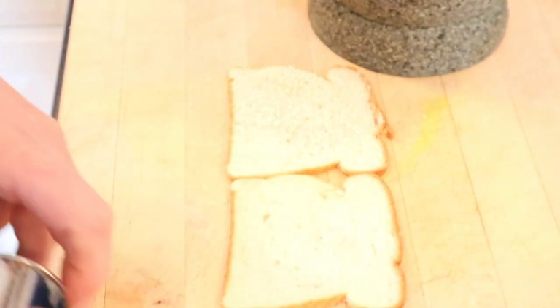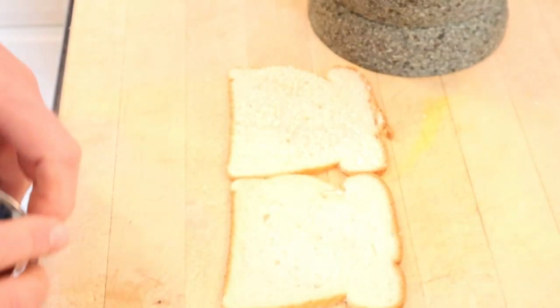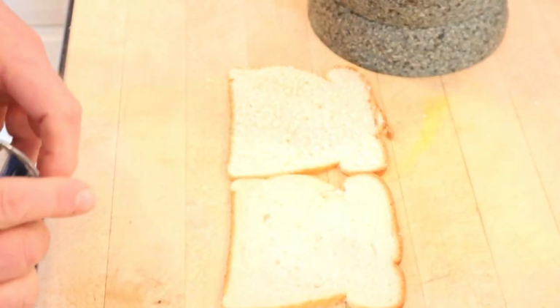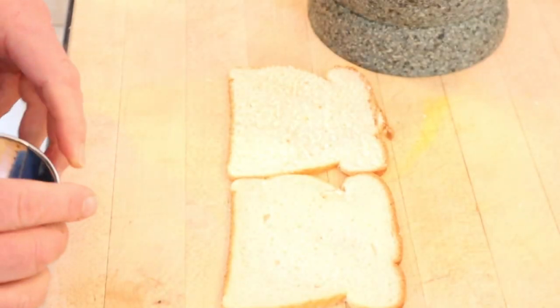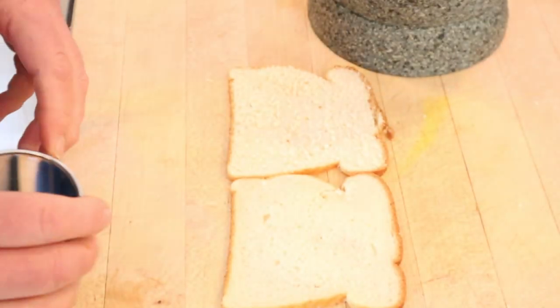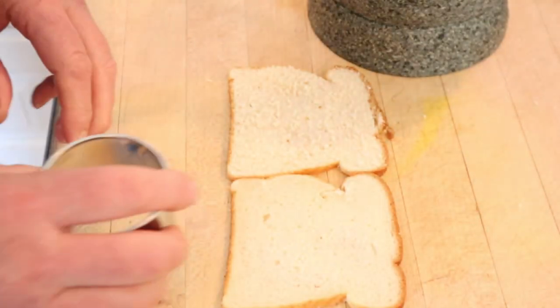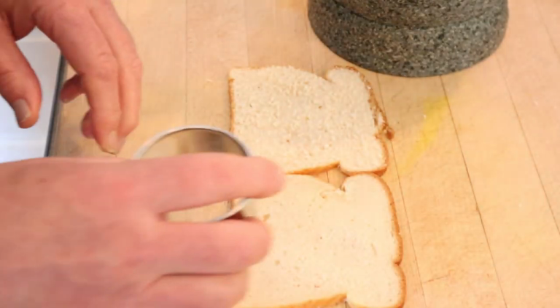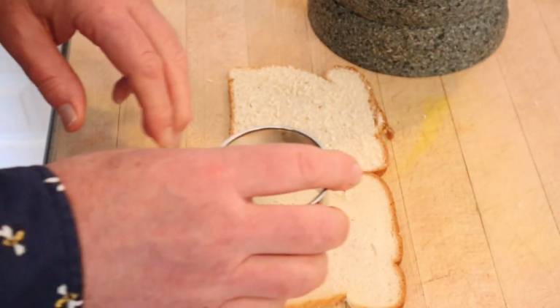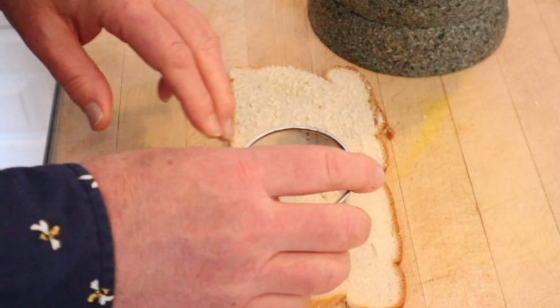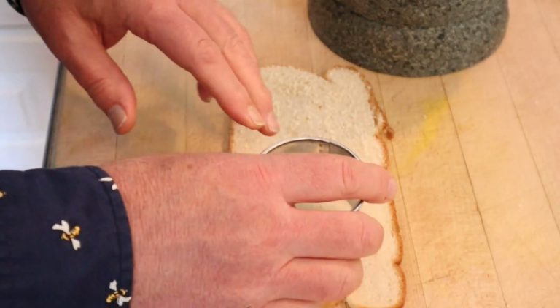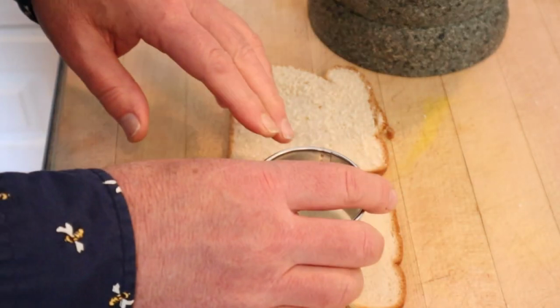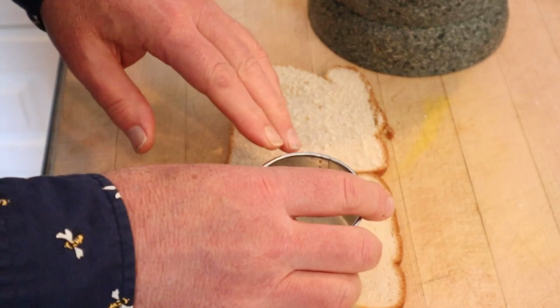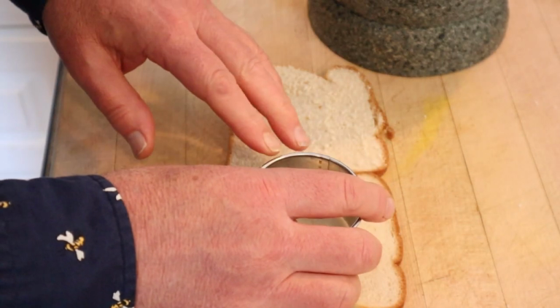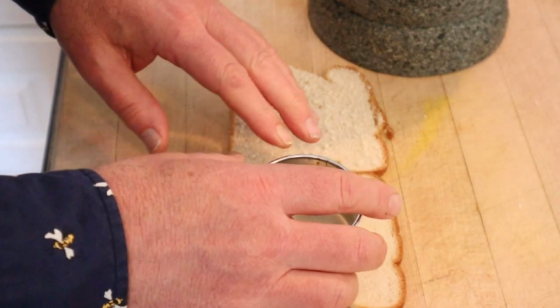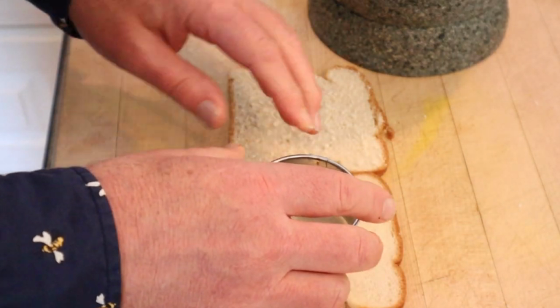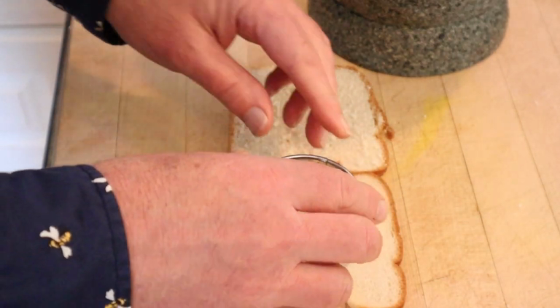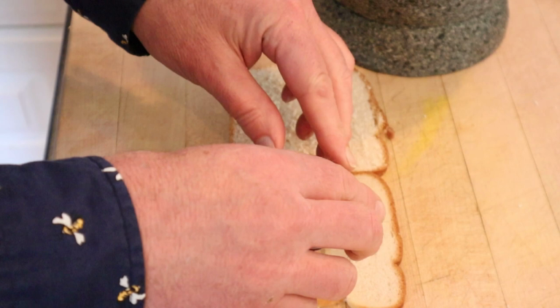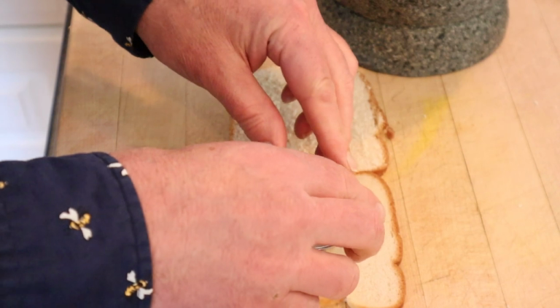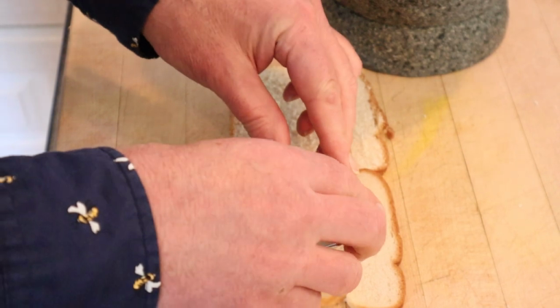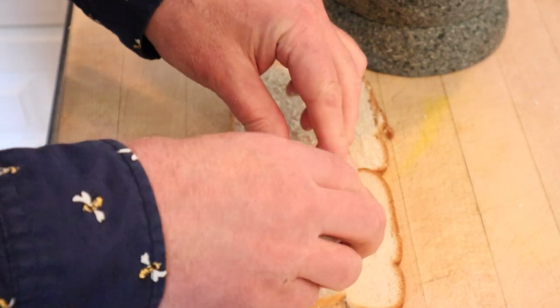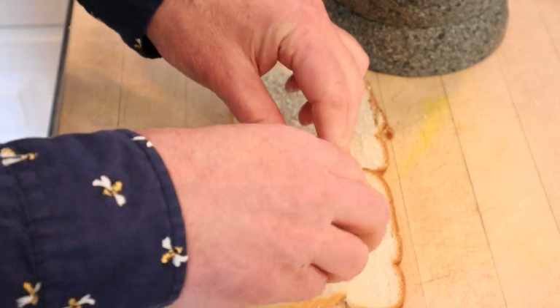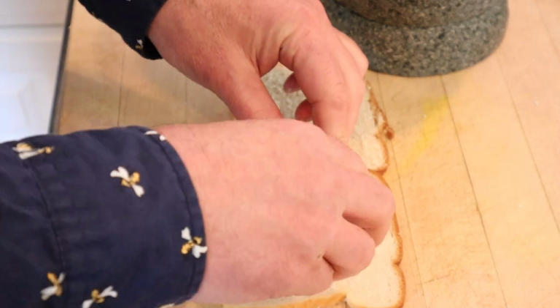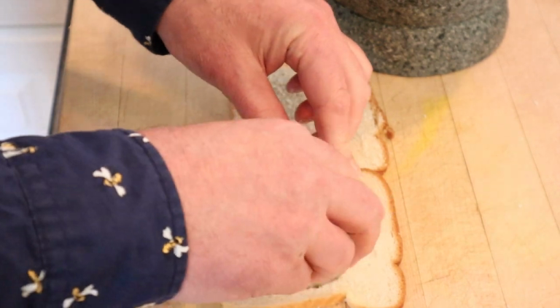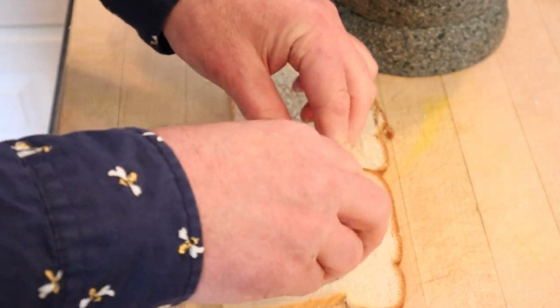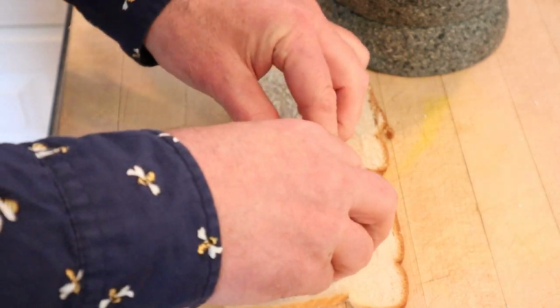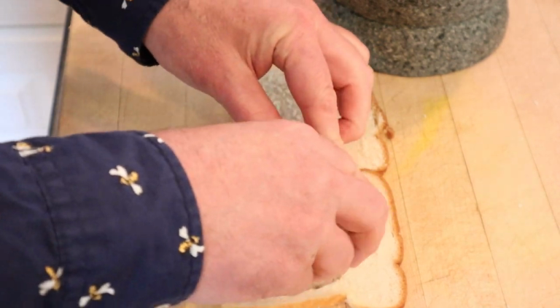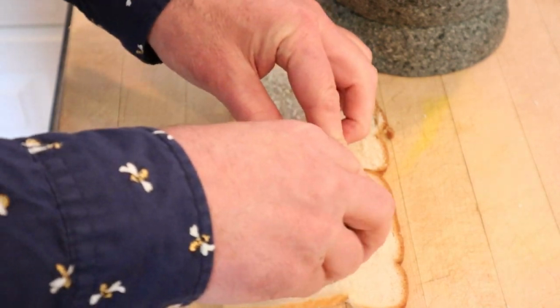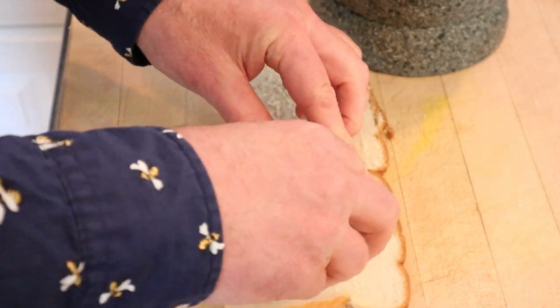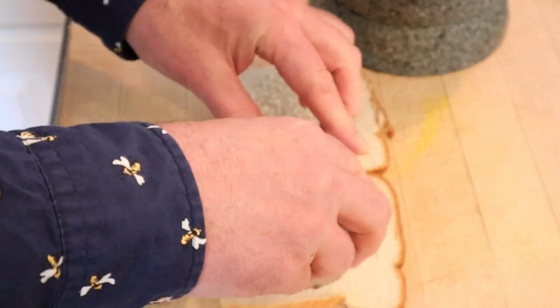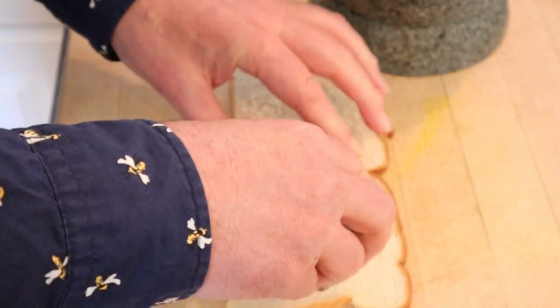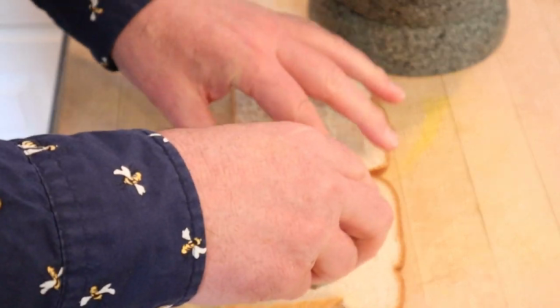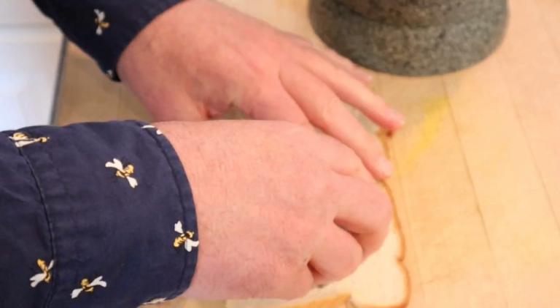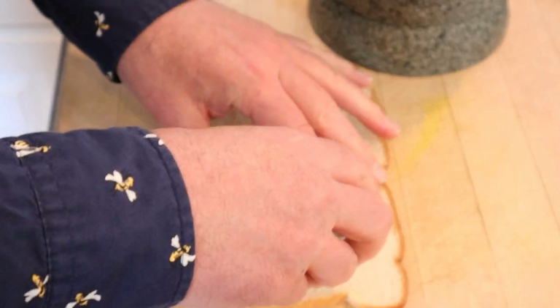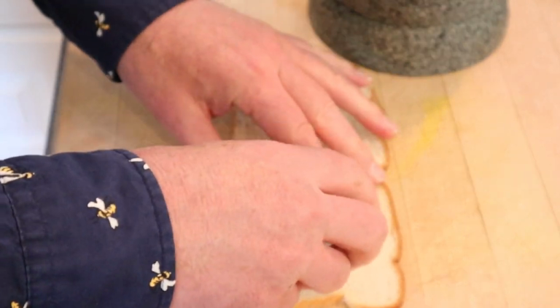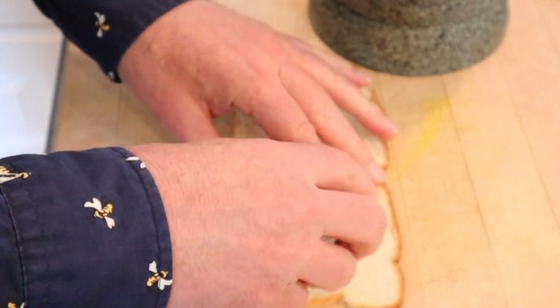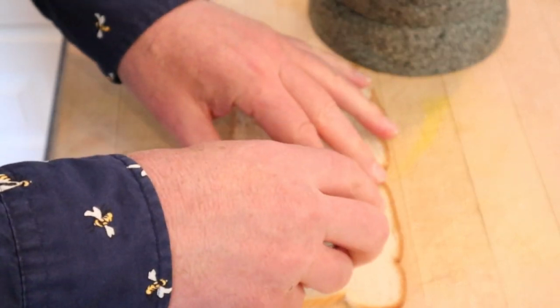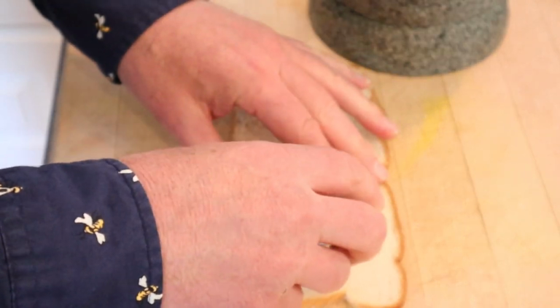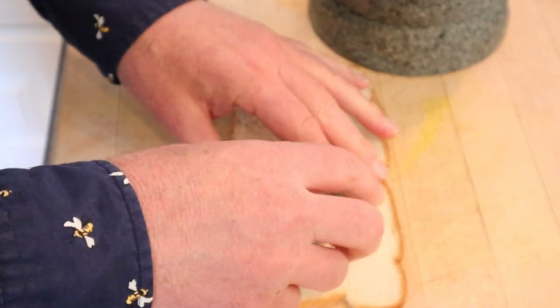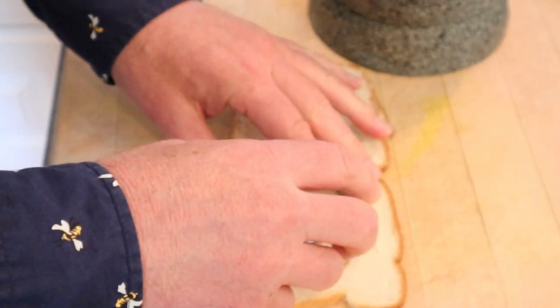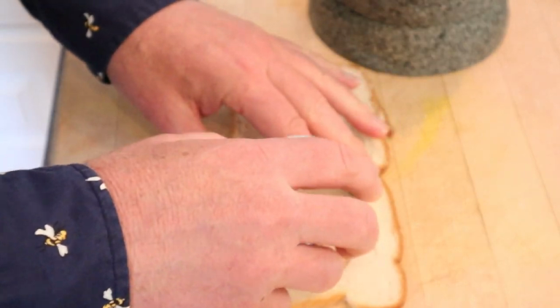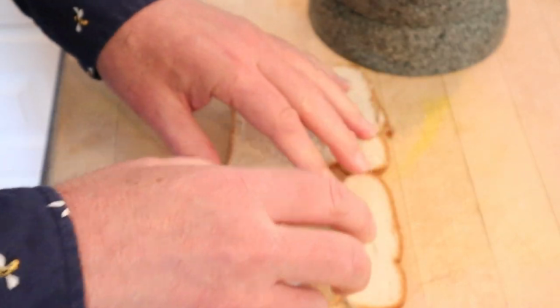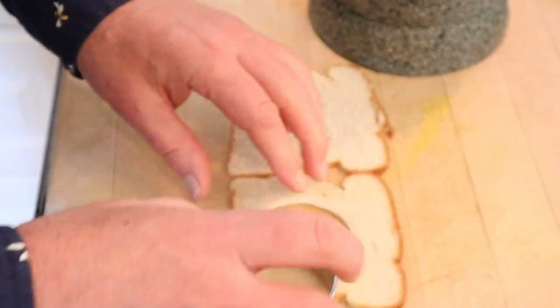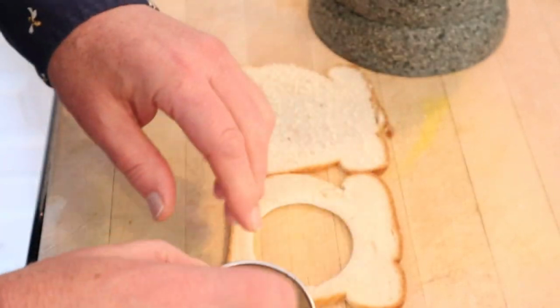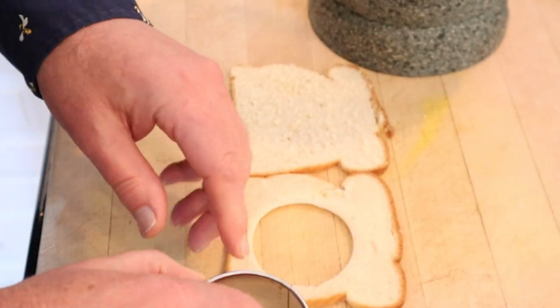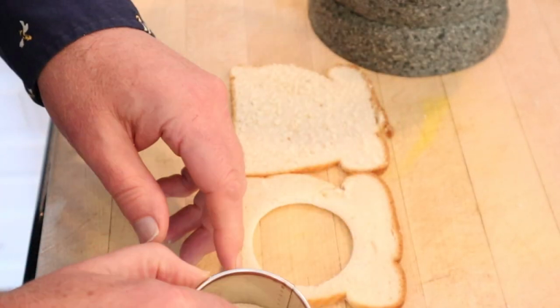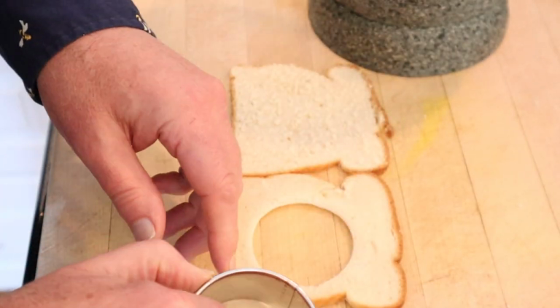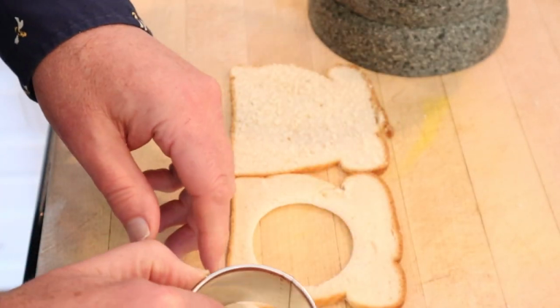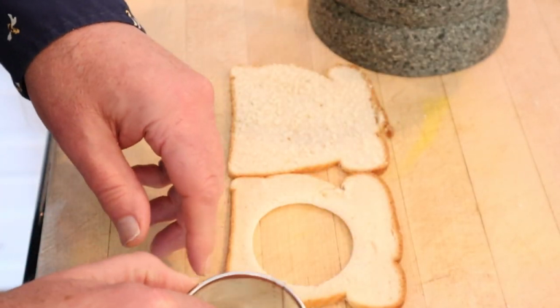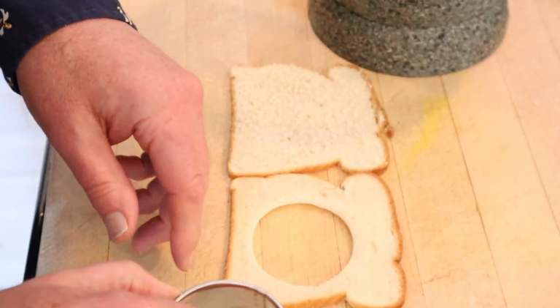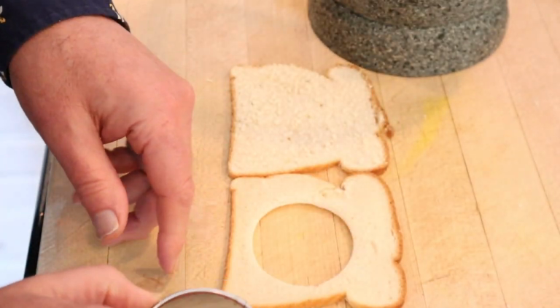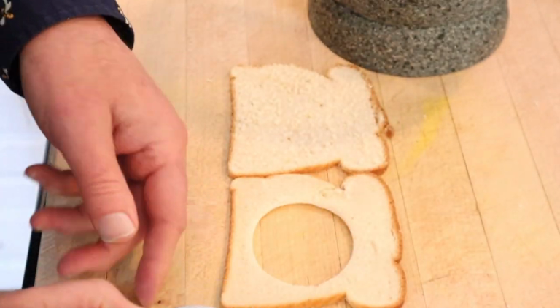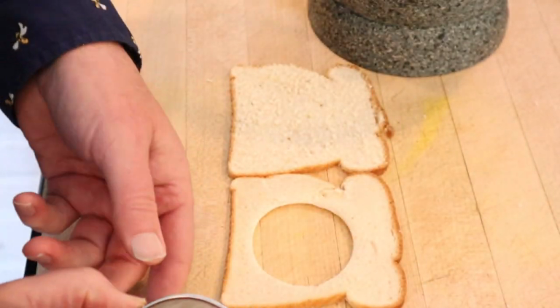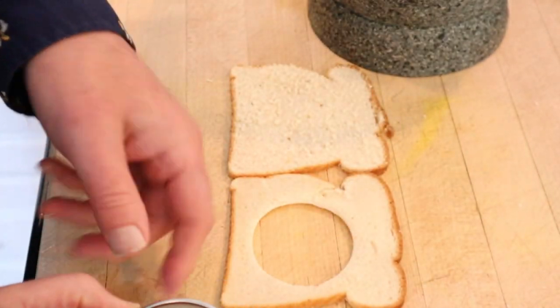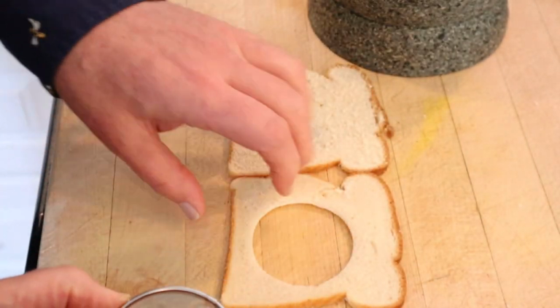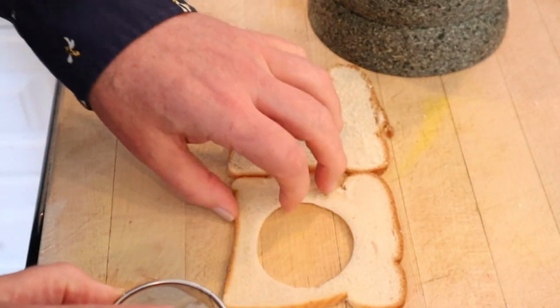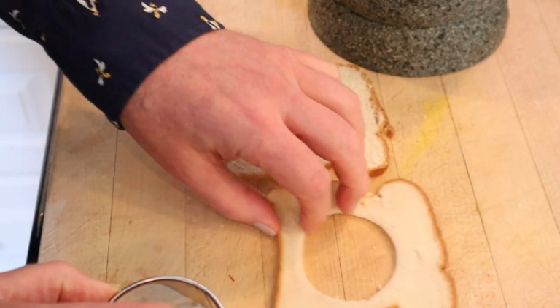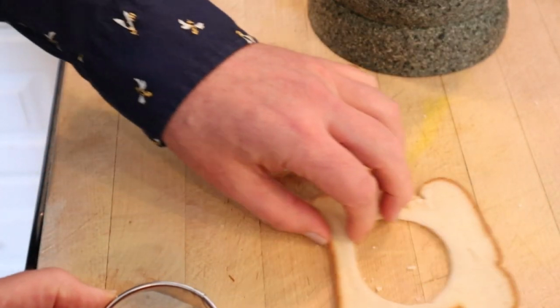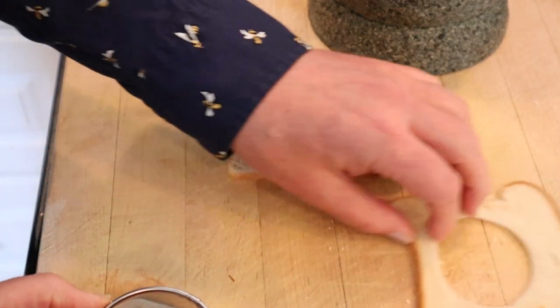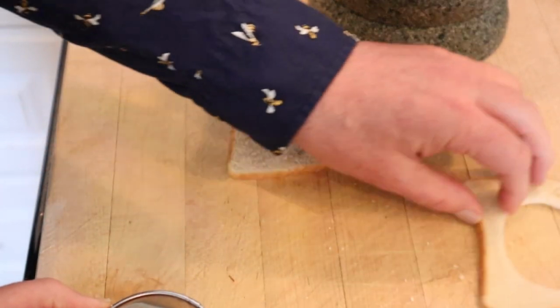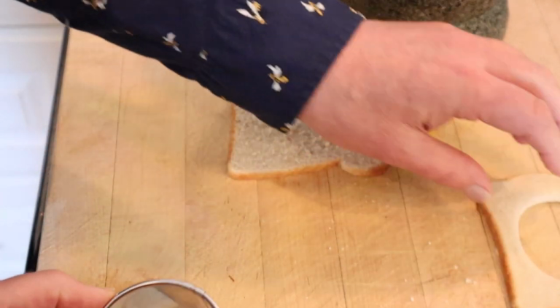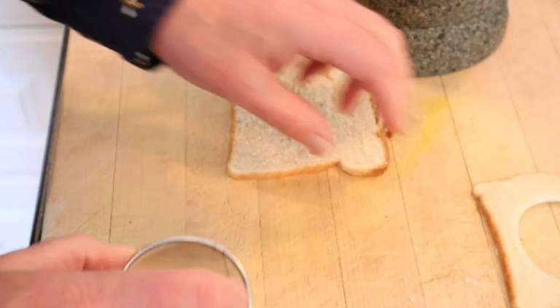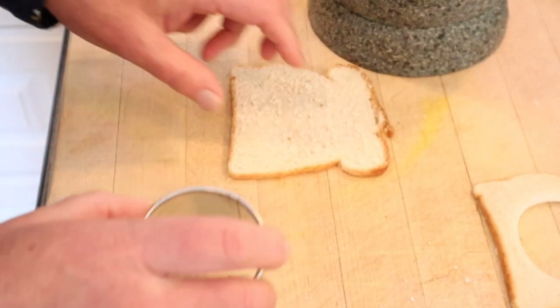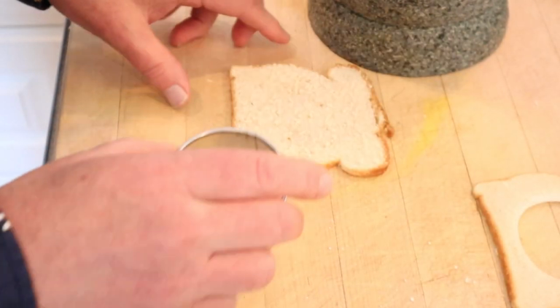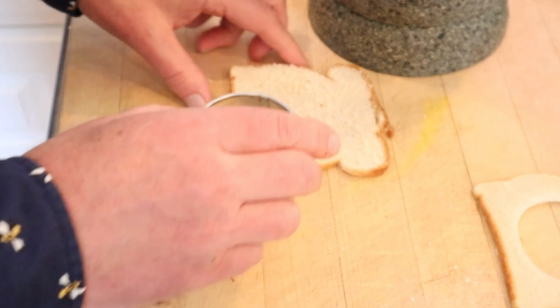Now out of our thinly sliced bread, we have to cut two rounds. It's said to use a two-inch cutter but I don't have a two-inch — it's about two and three-quarters. Oh well.